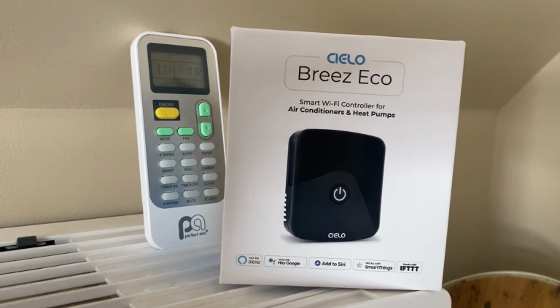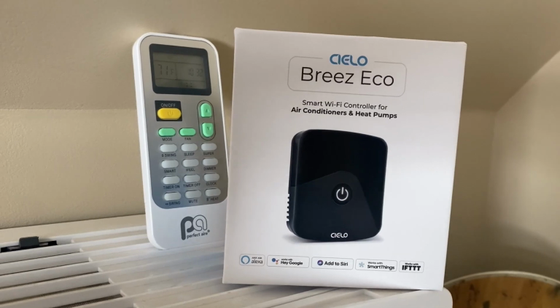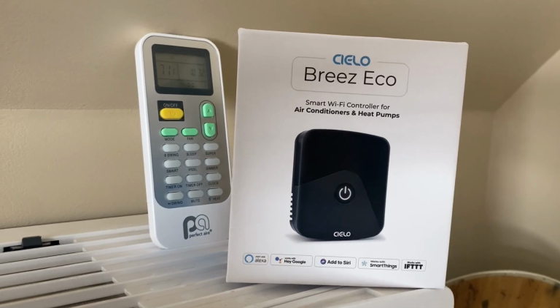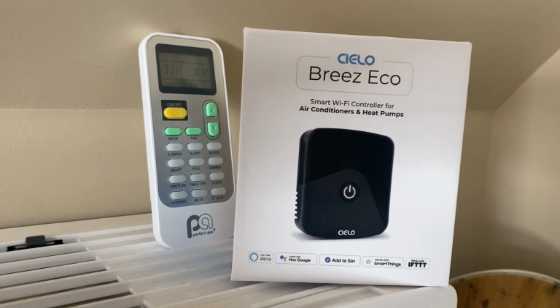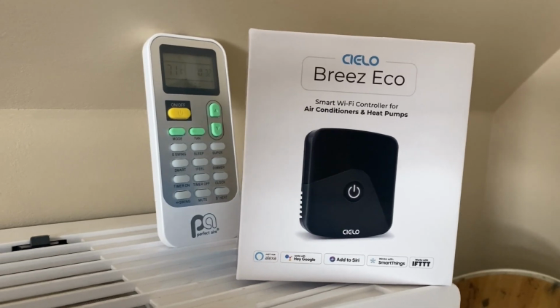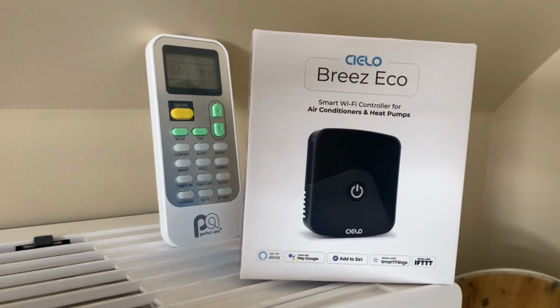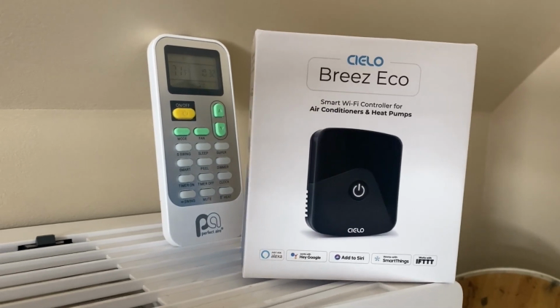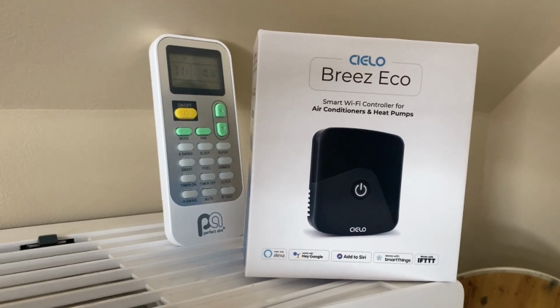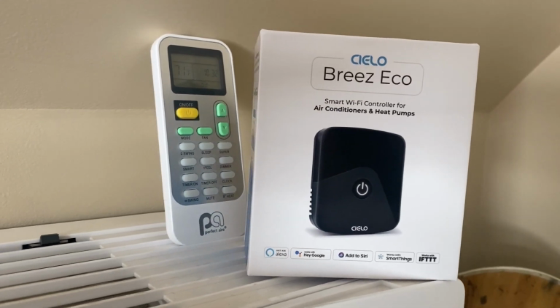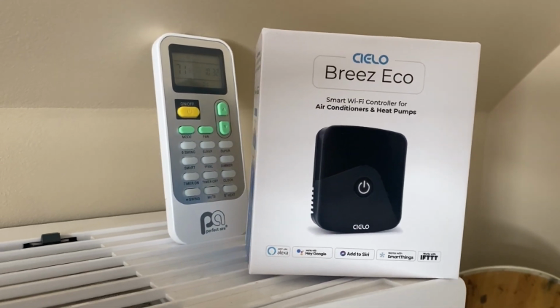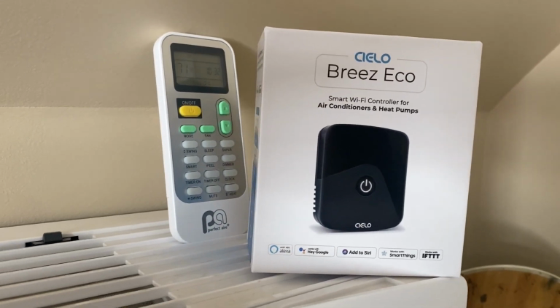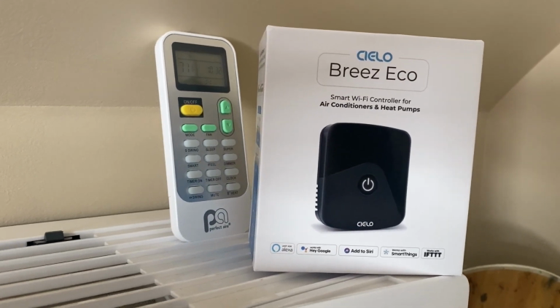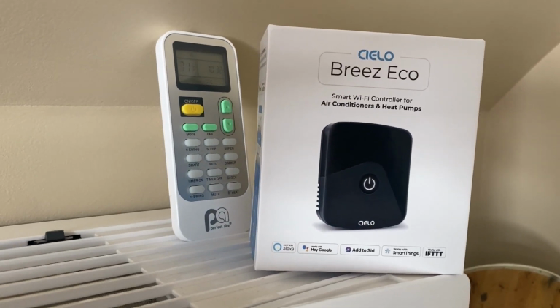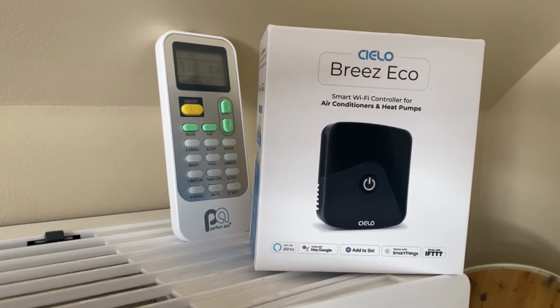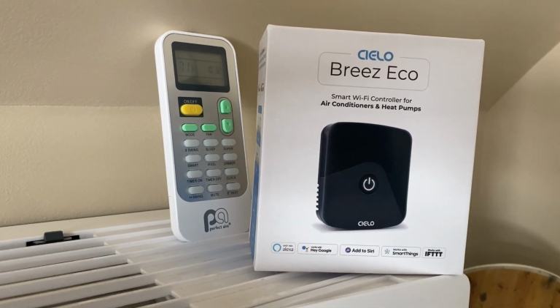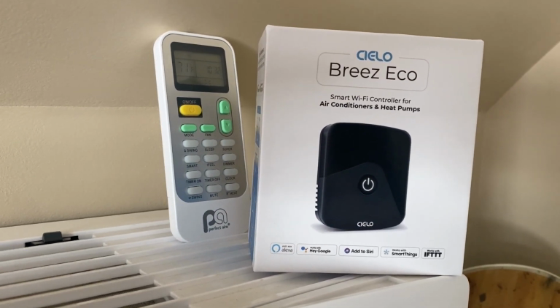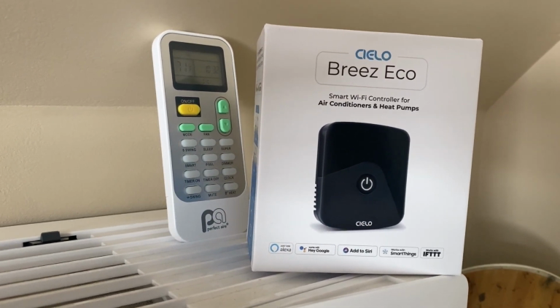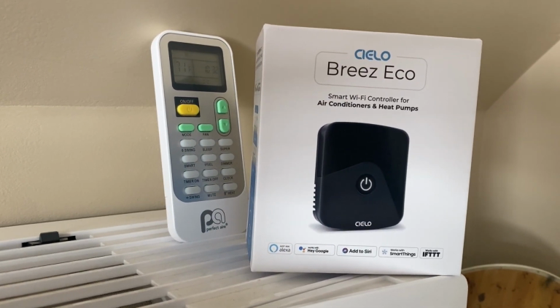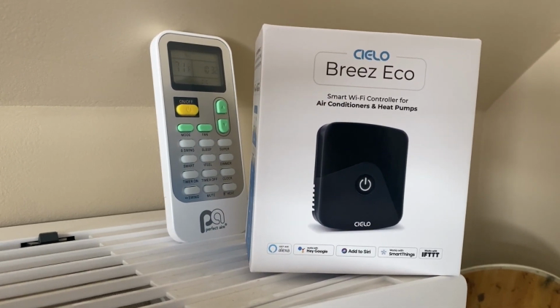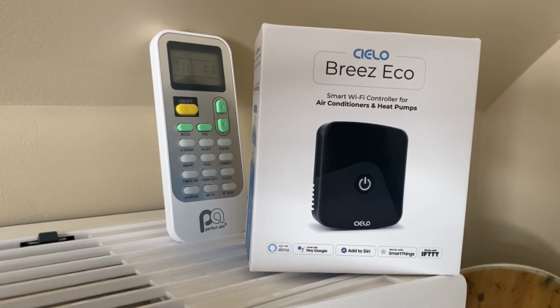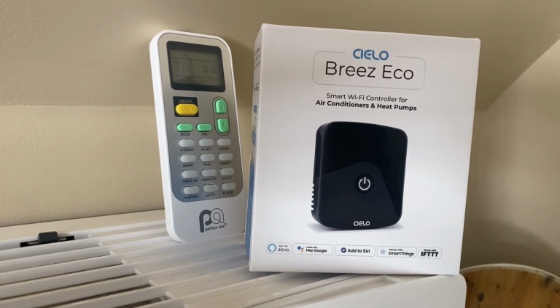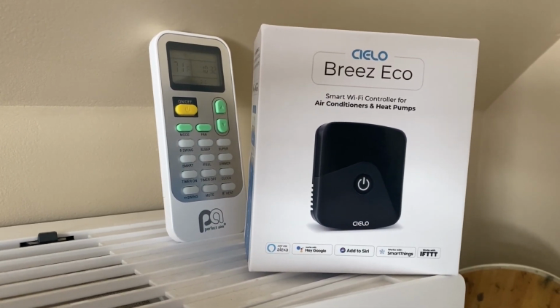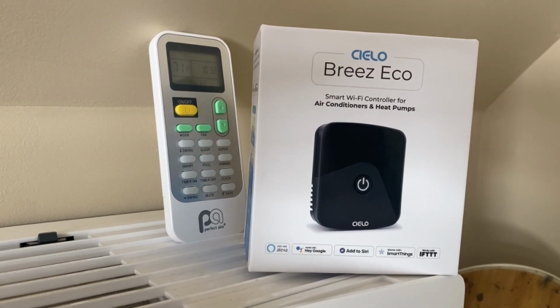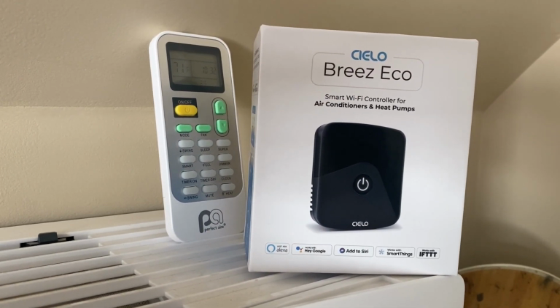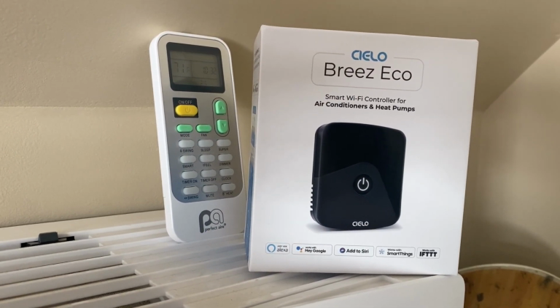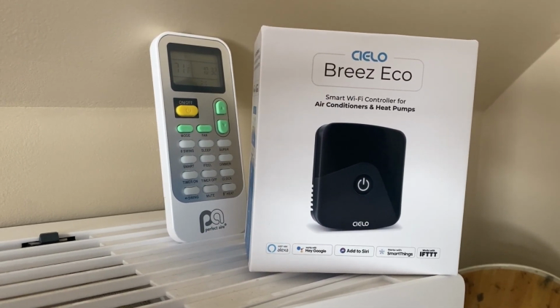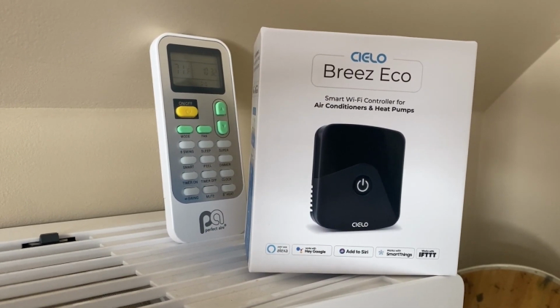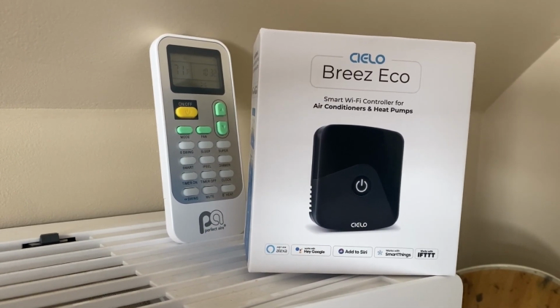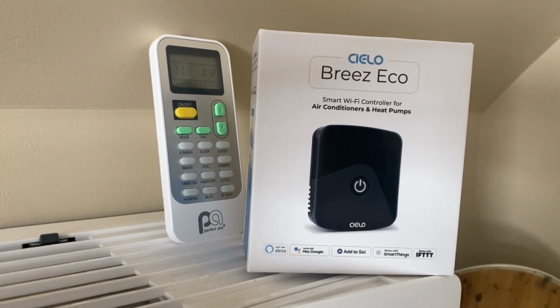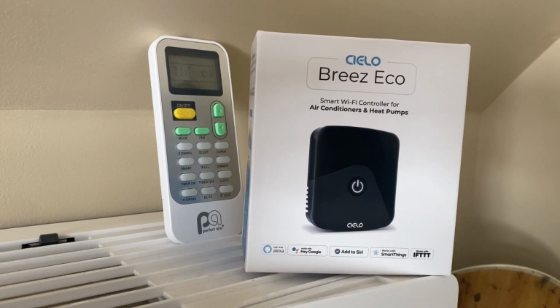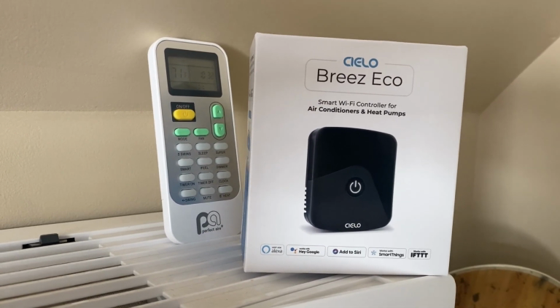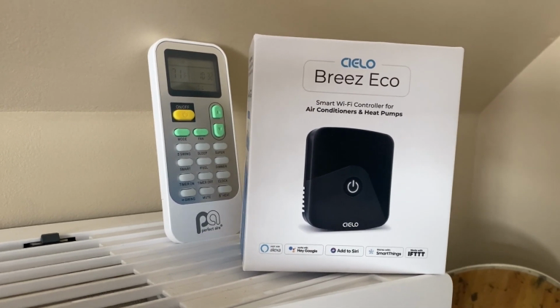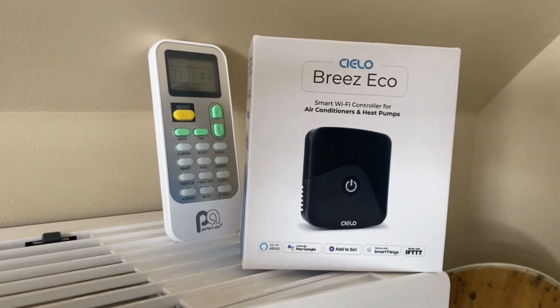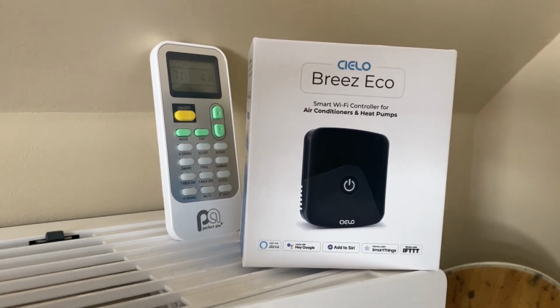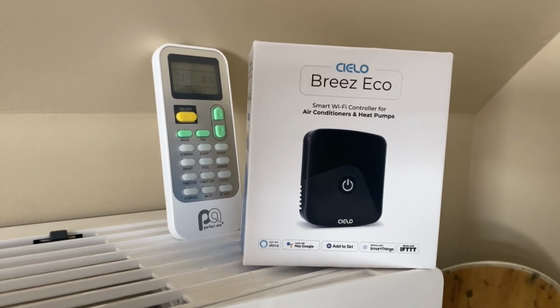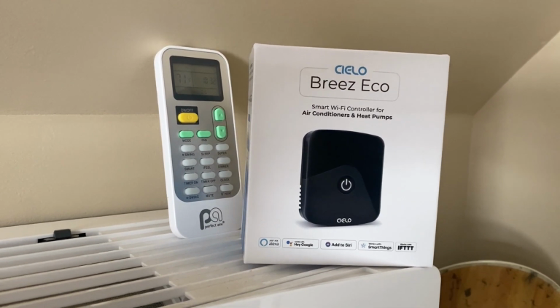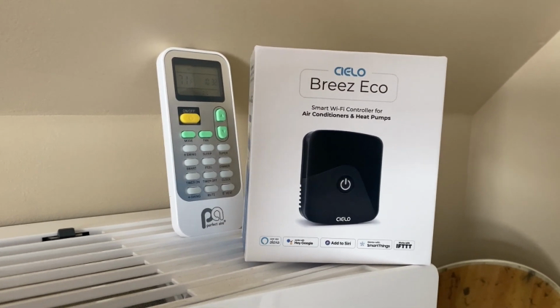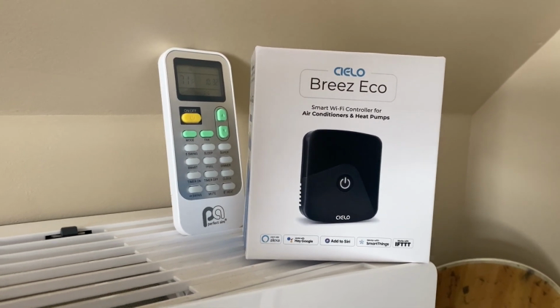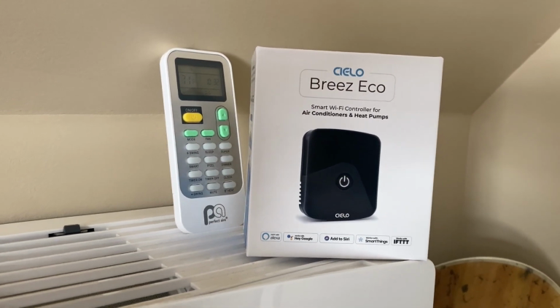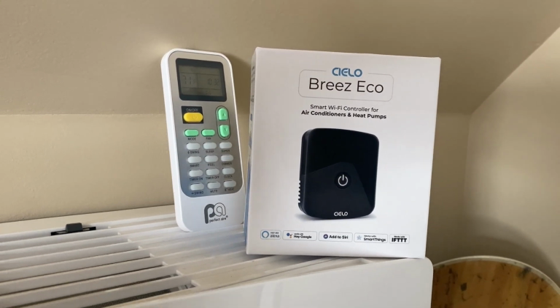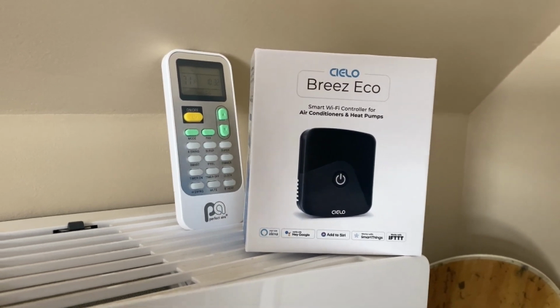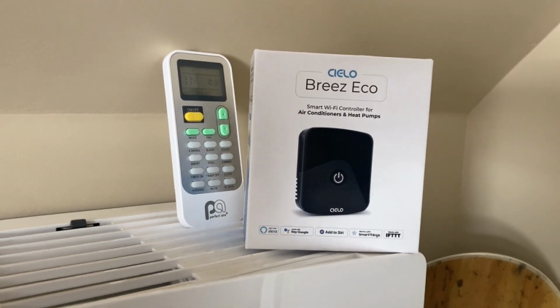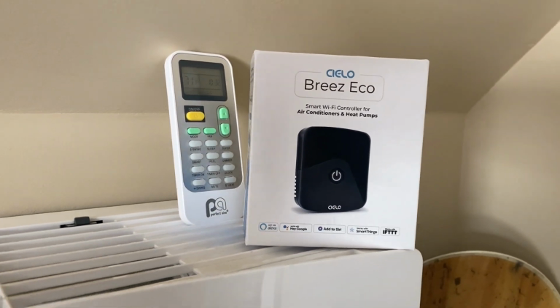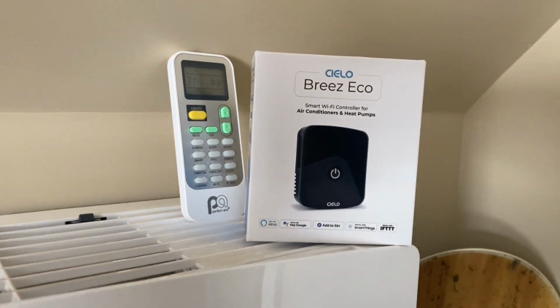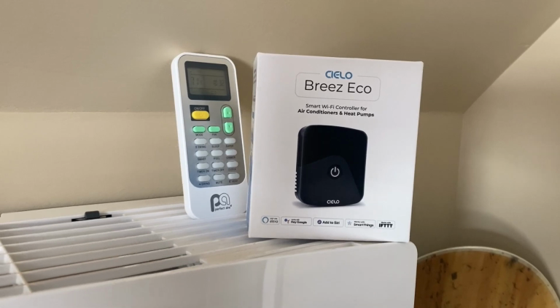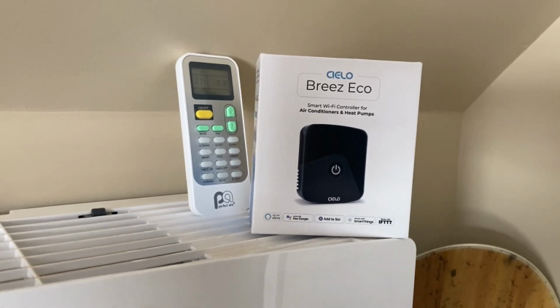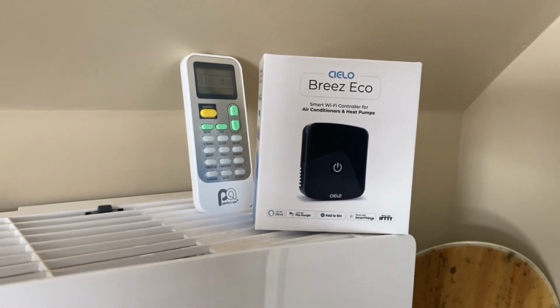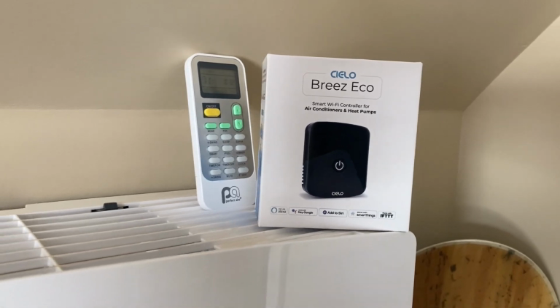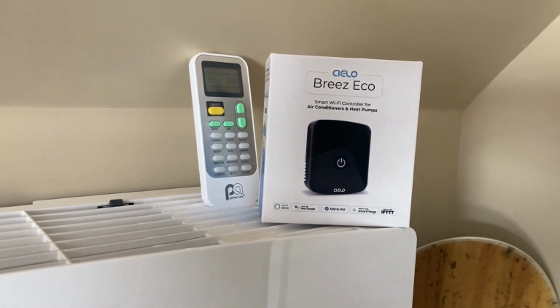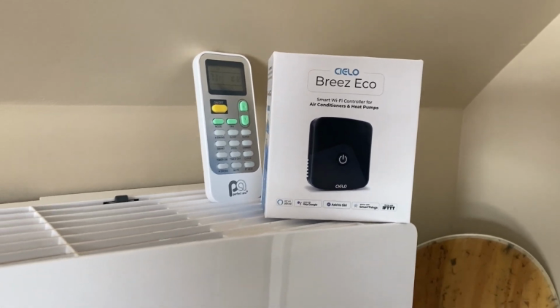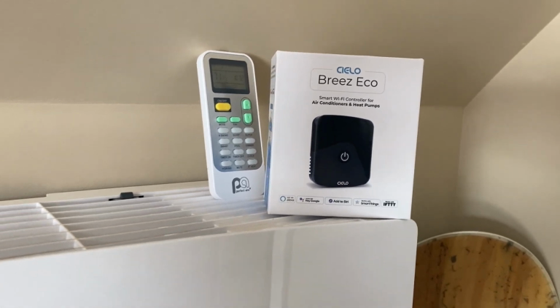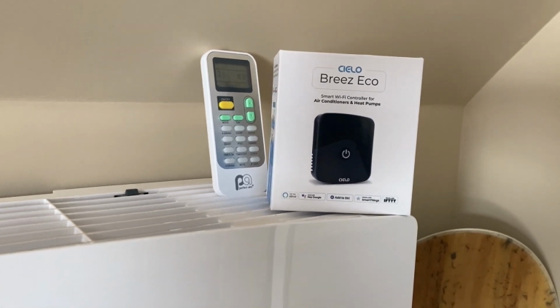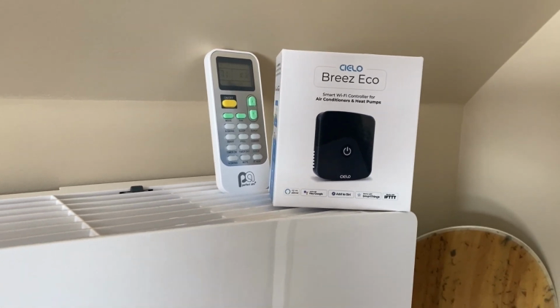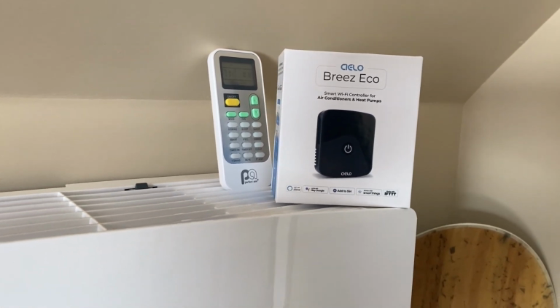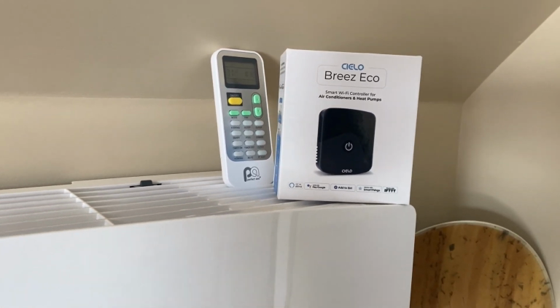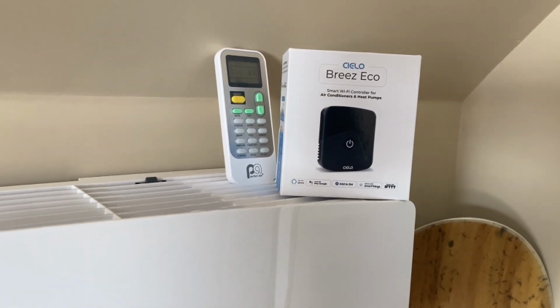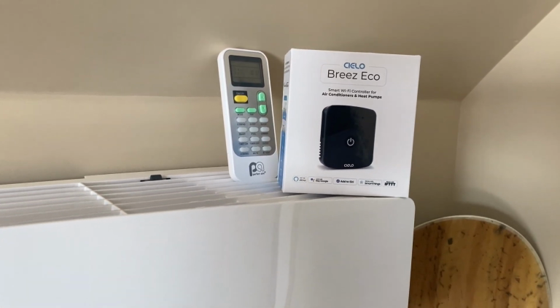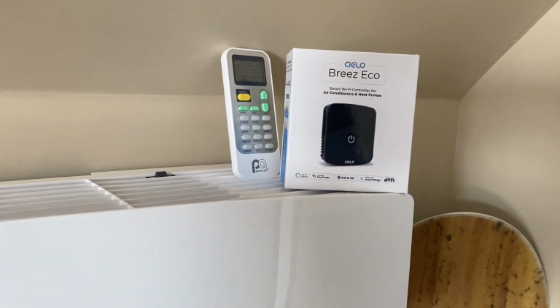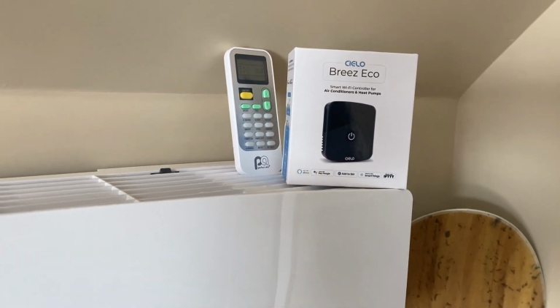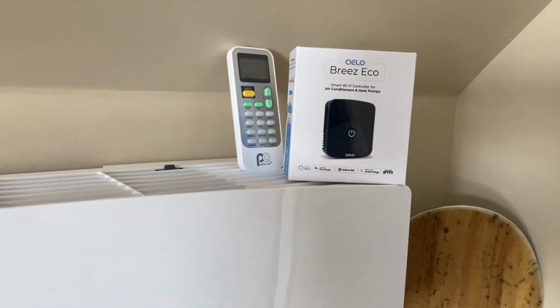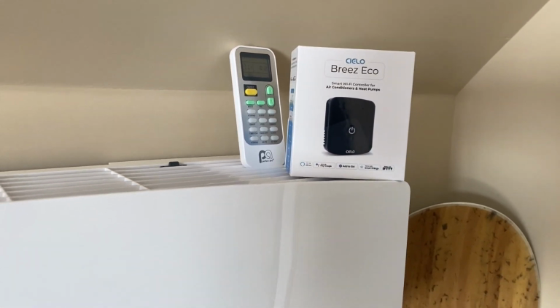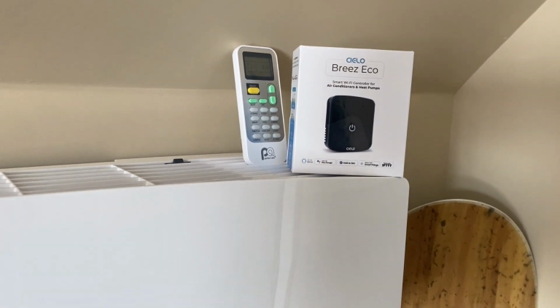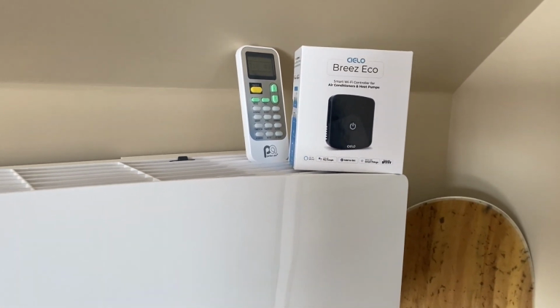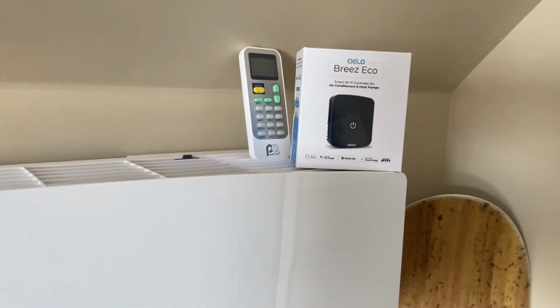Hey, what's up everybody? Wes here. Thanks for tuning in. In today's video, I'm going to be highlighting the Silo Breeze Eco Smart AC Controller.